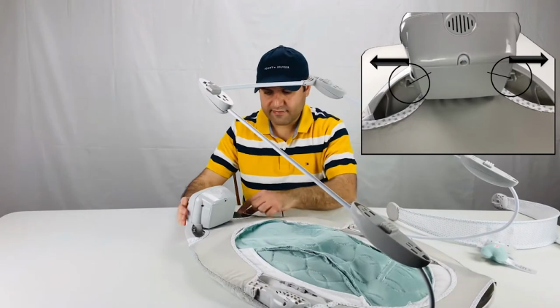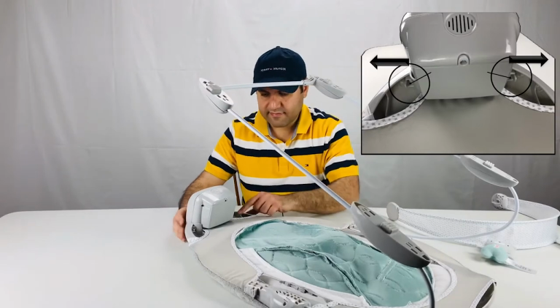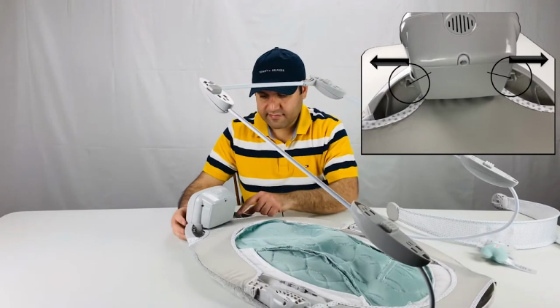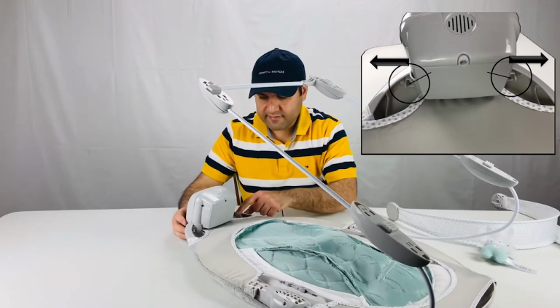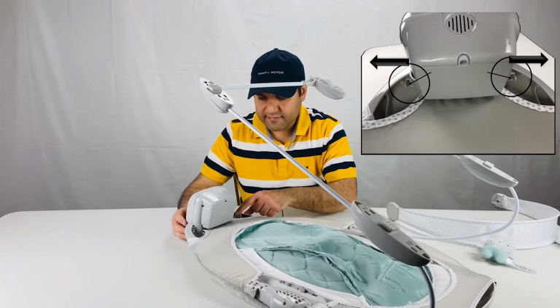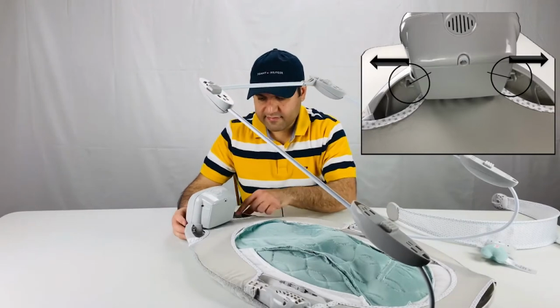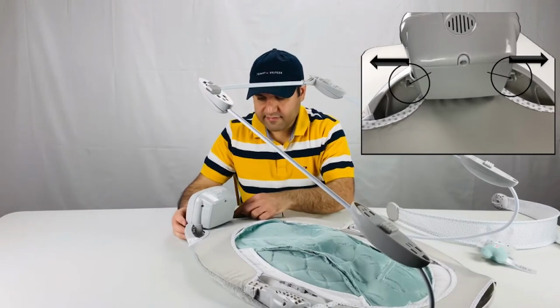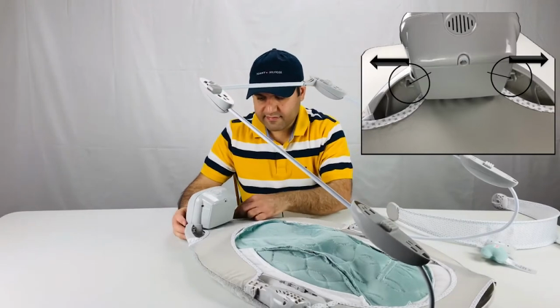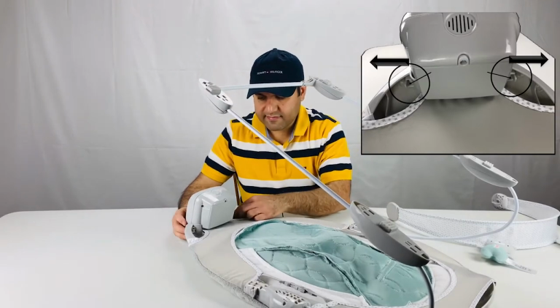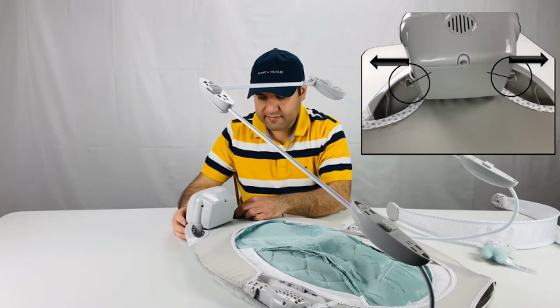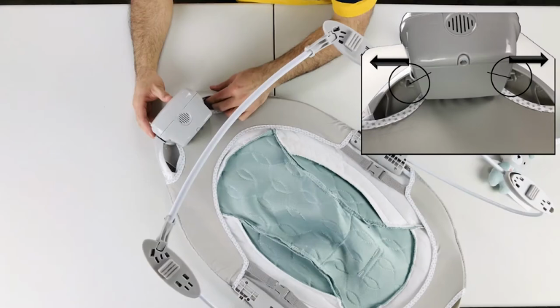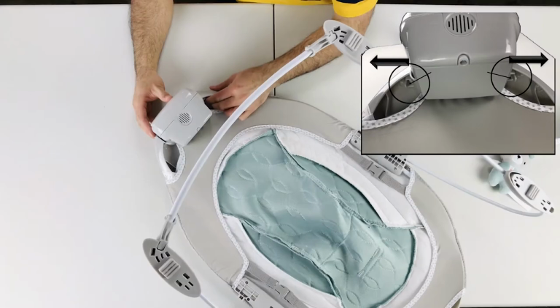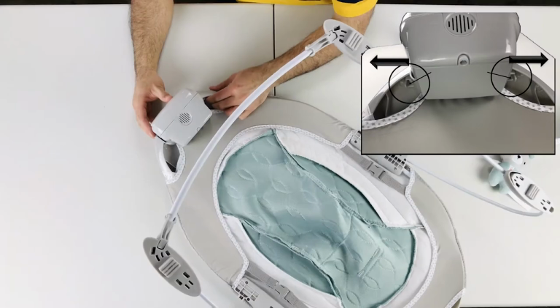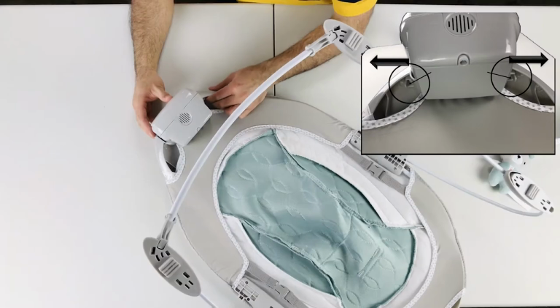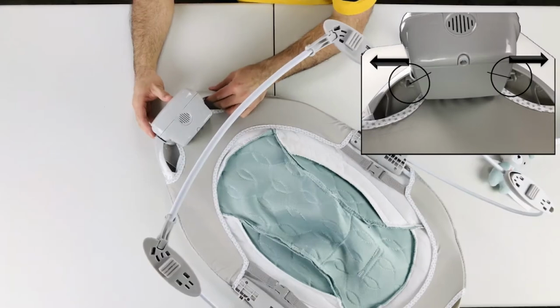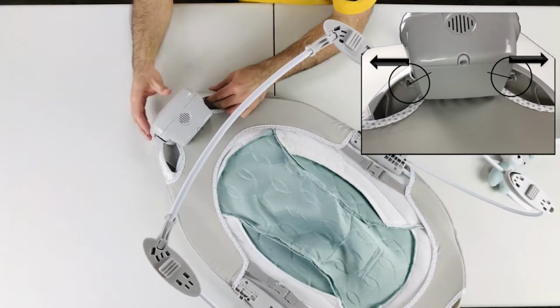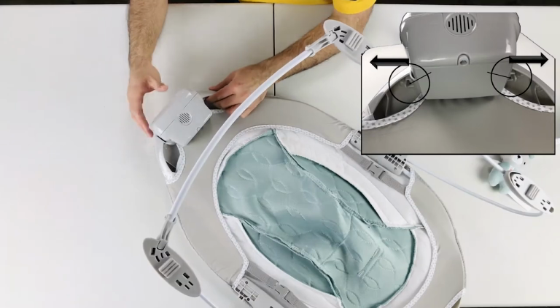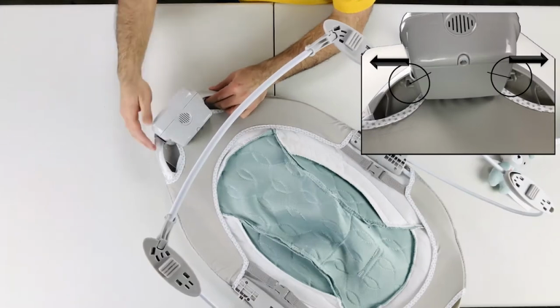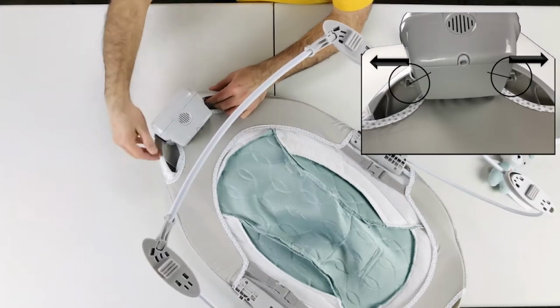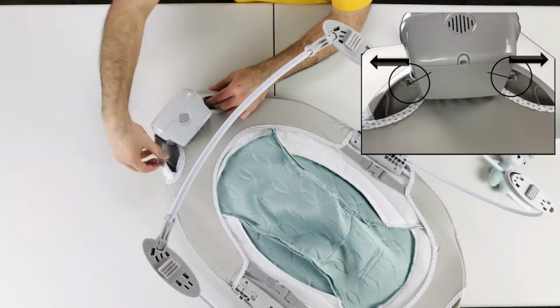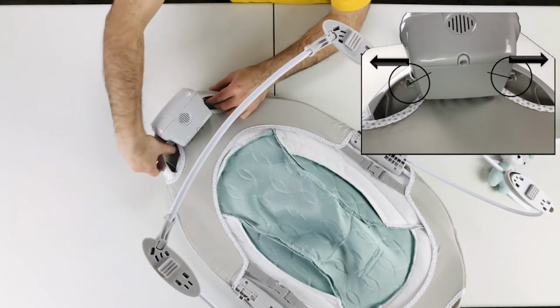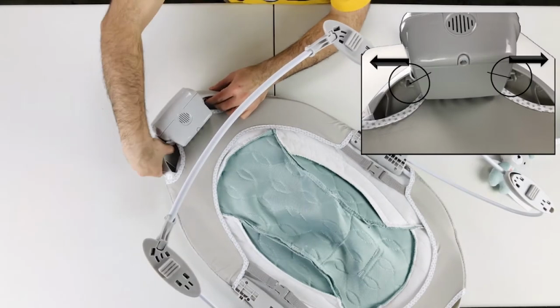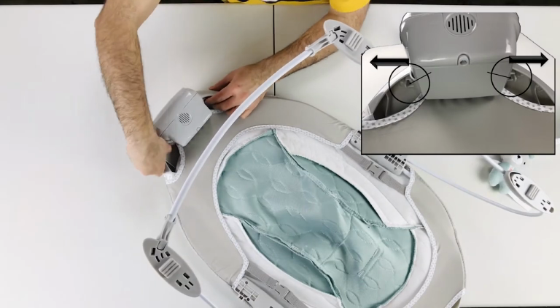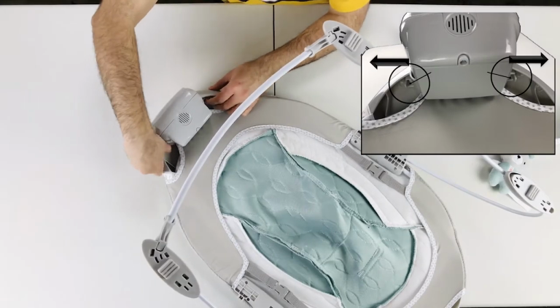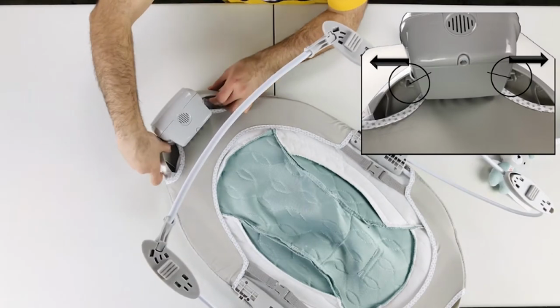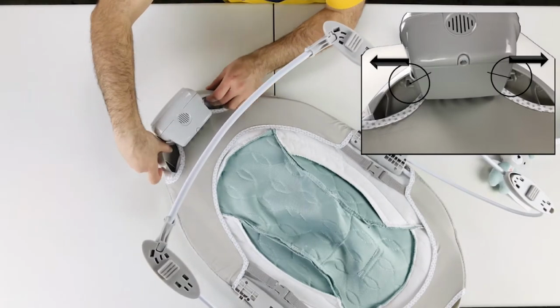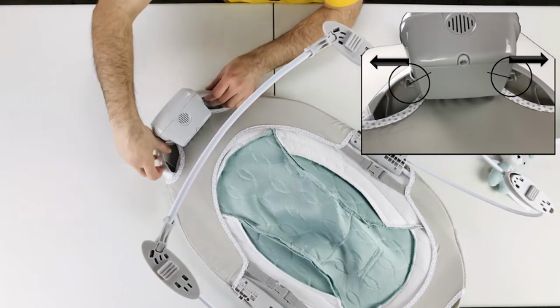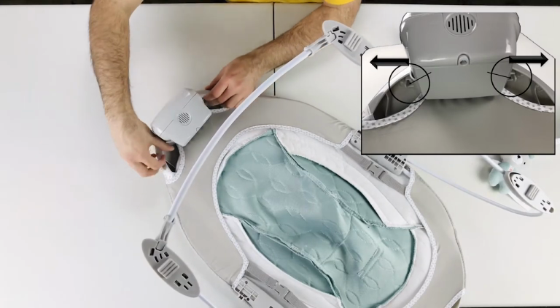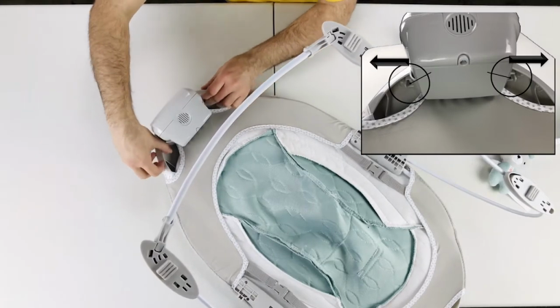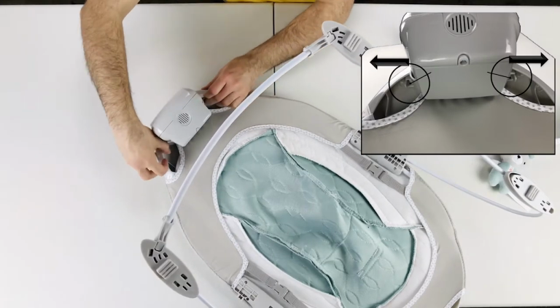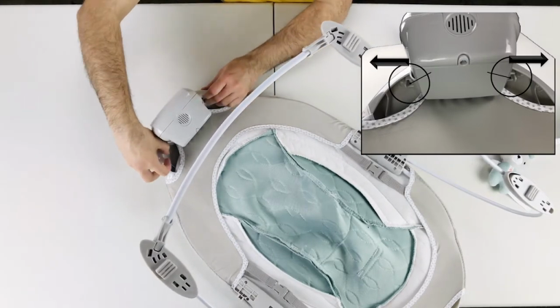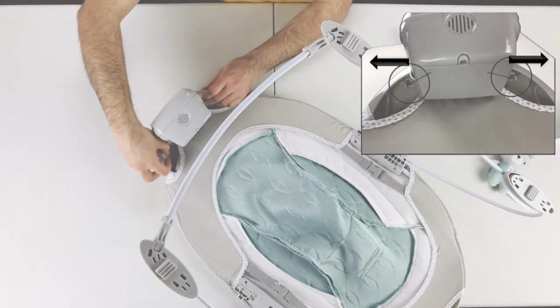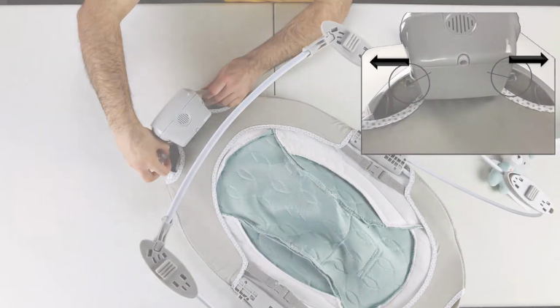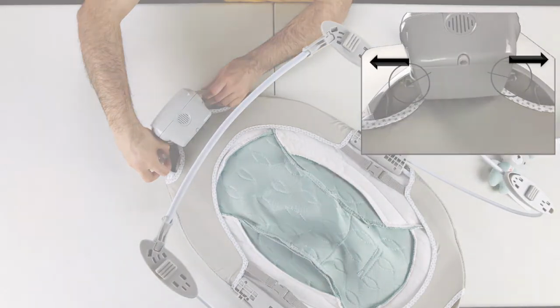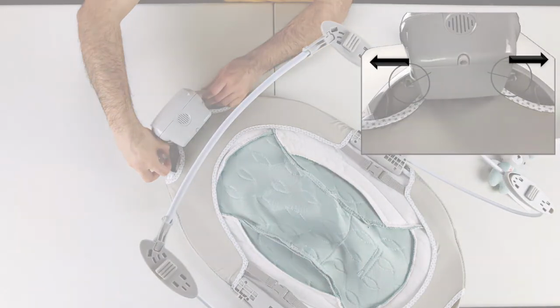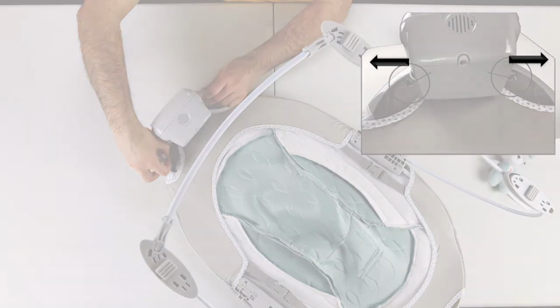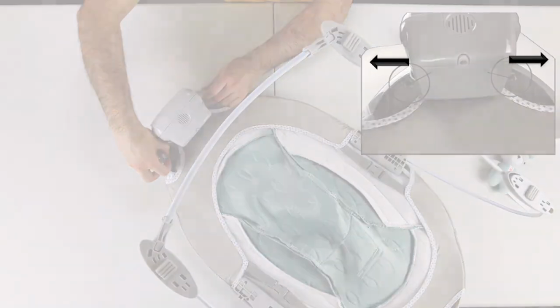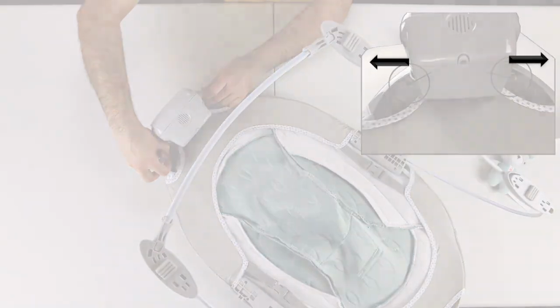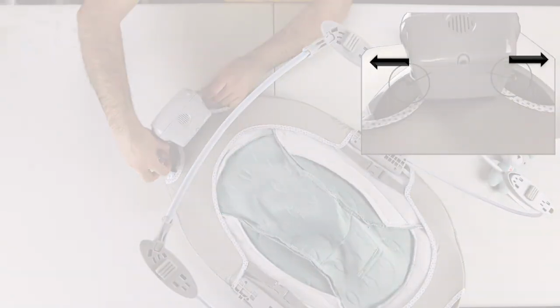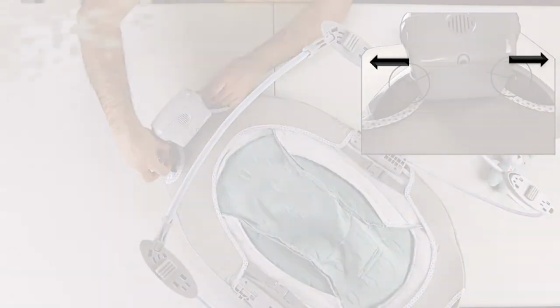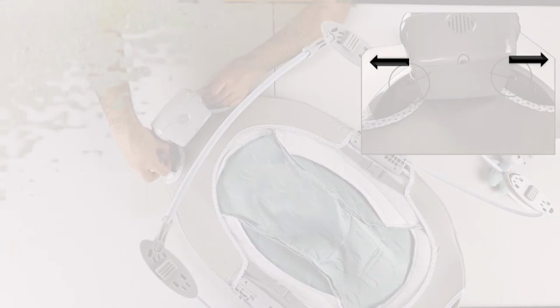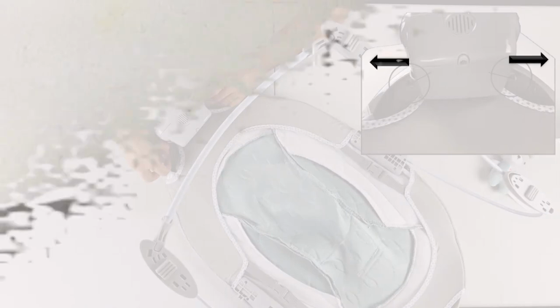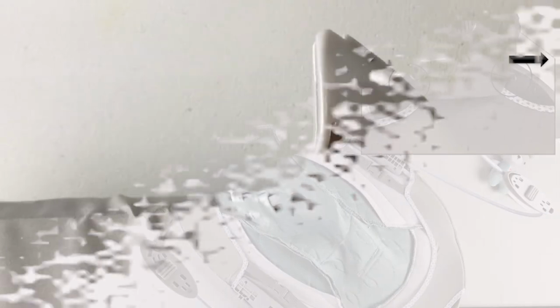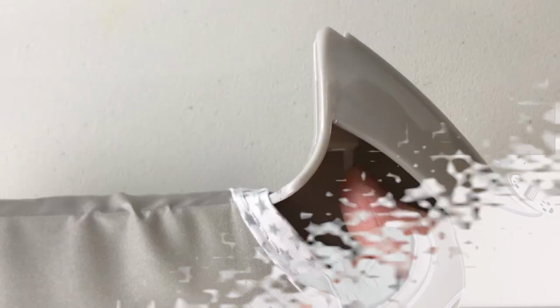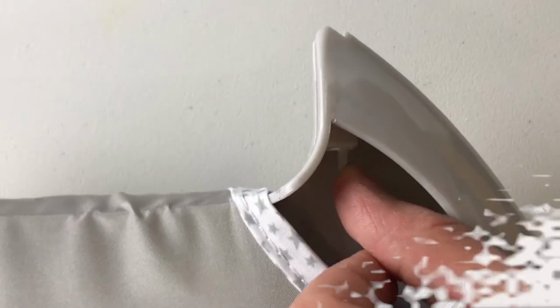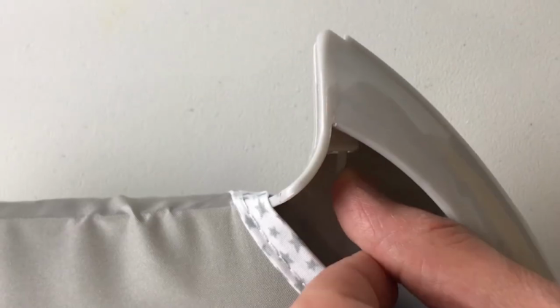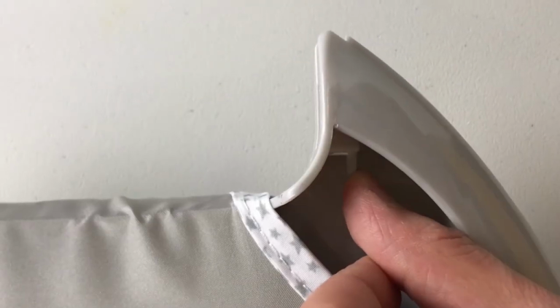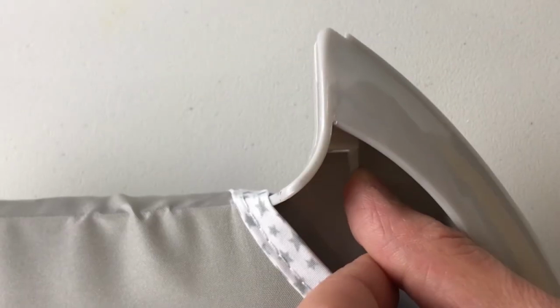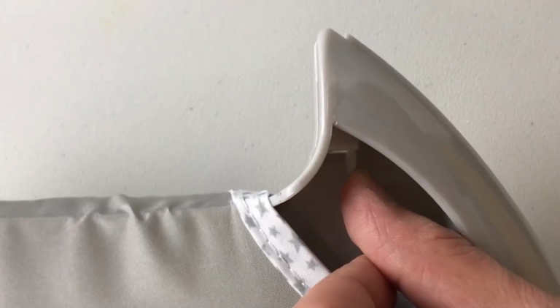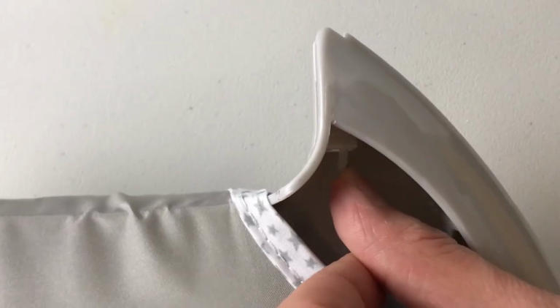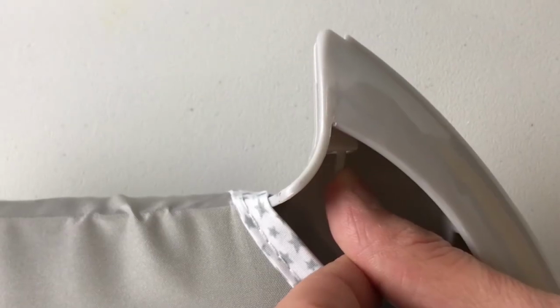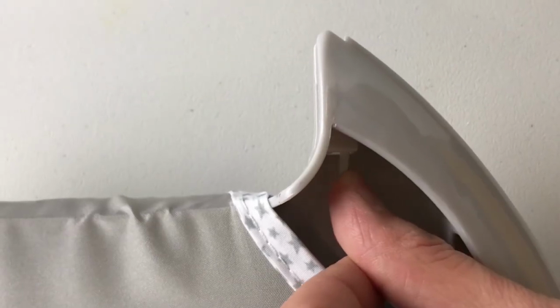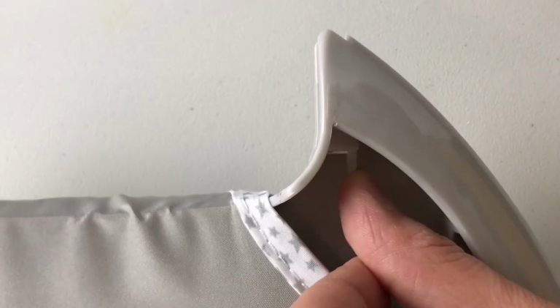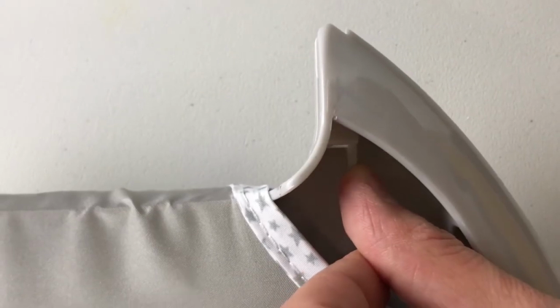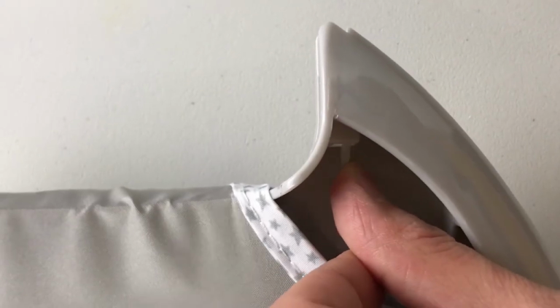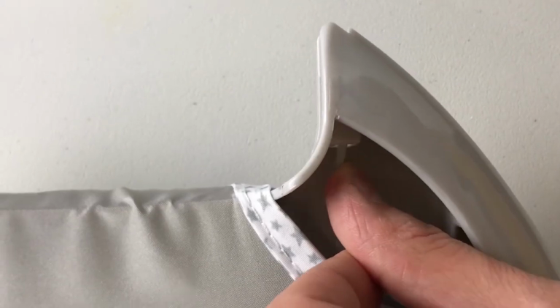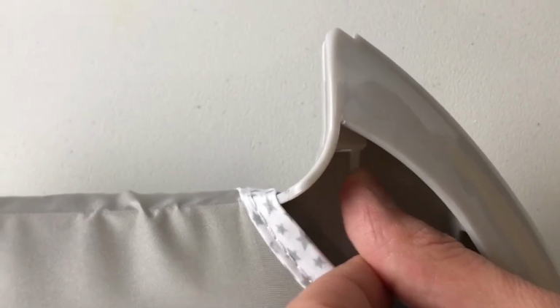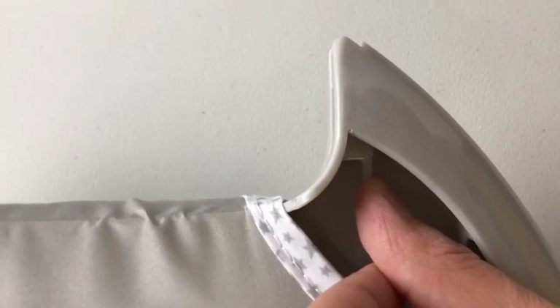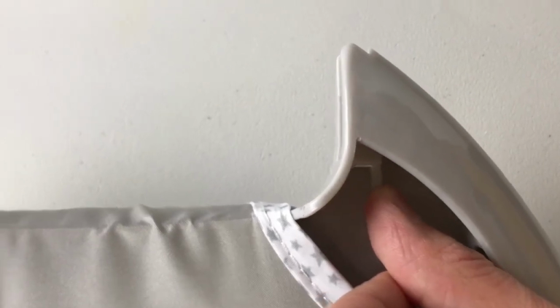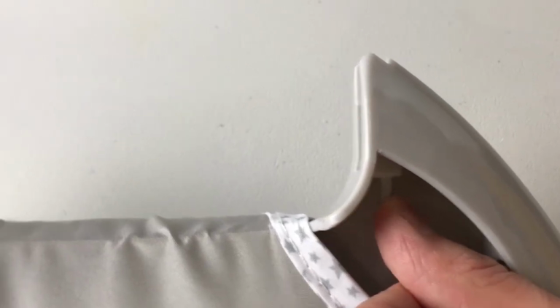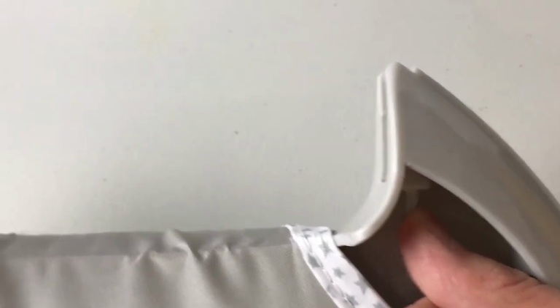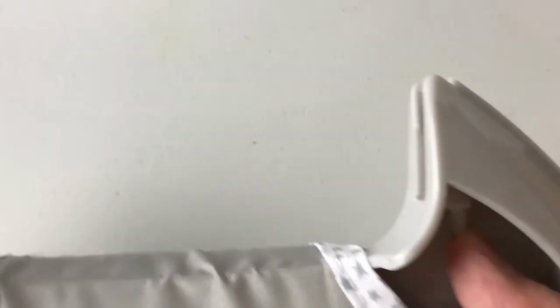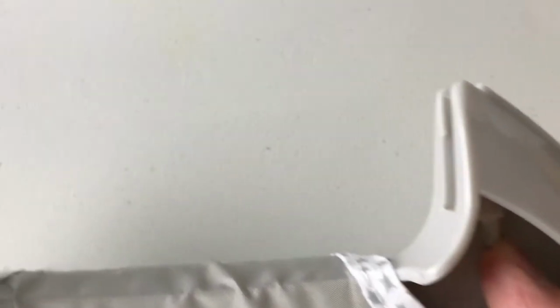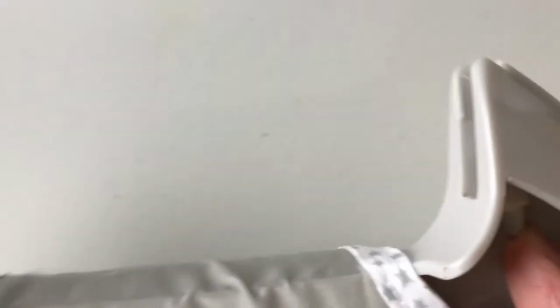You need to release these two locks on the side. Push these locks outward on both sides to release the music box.